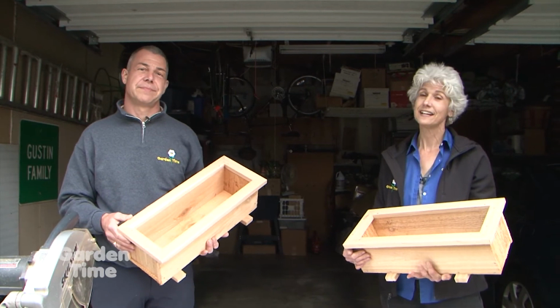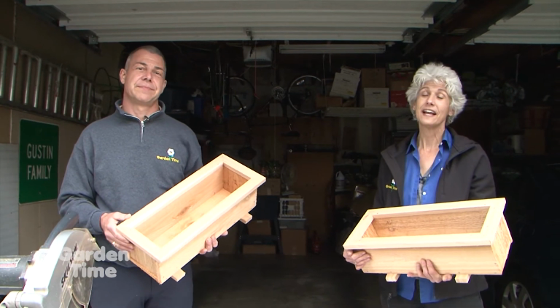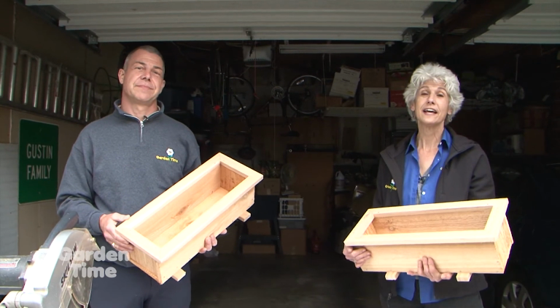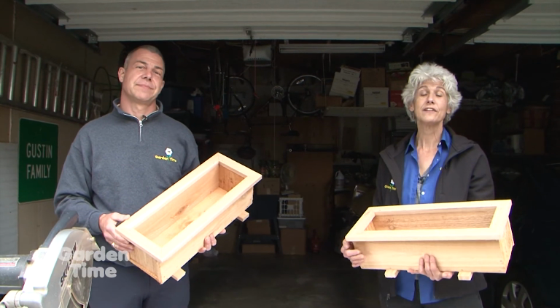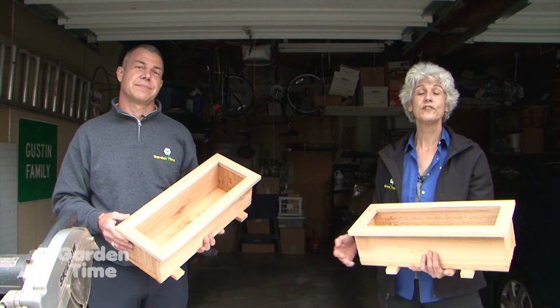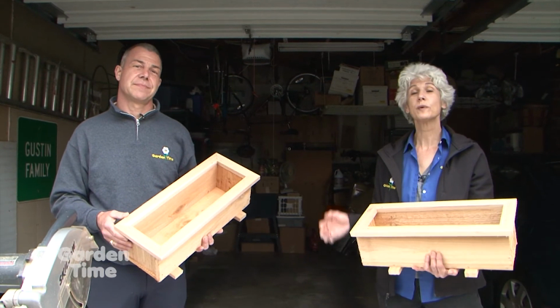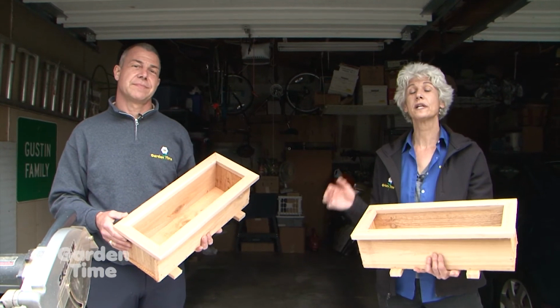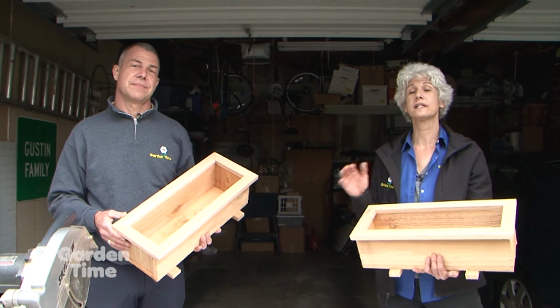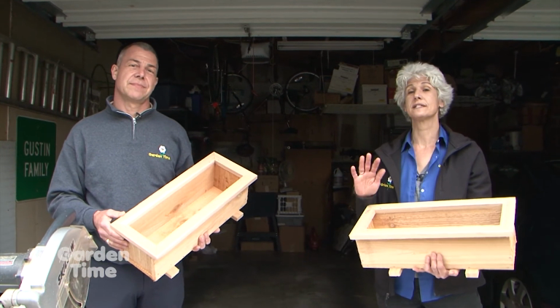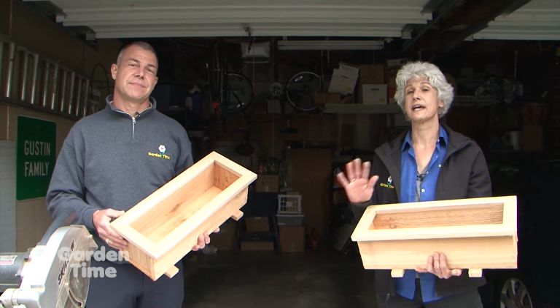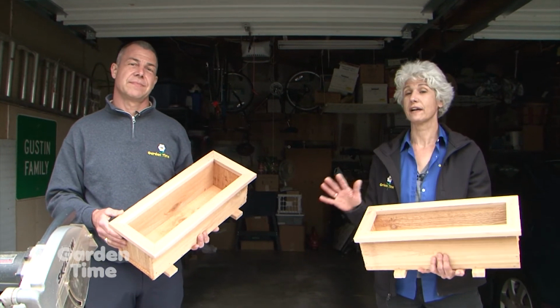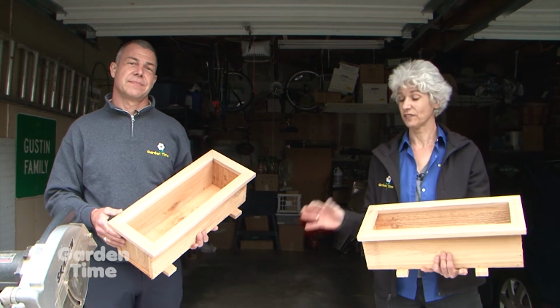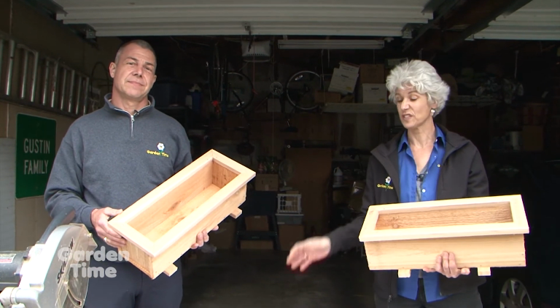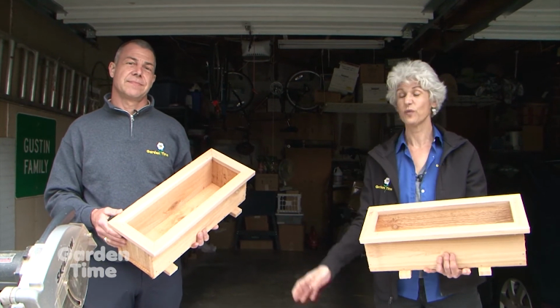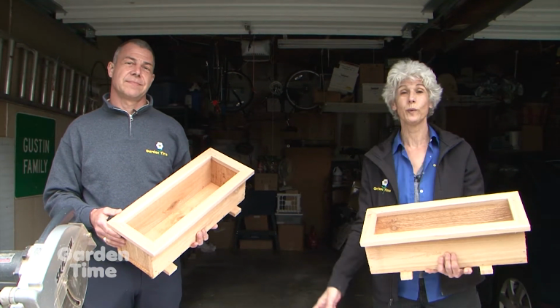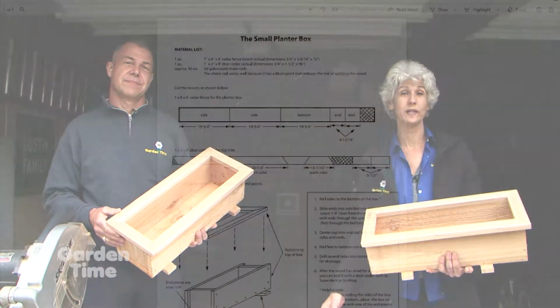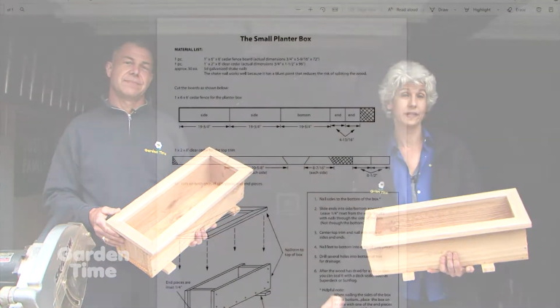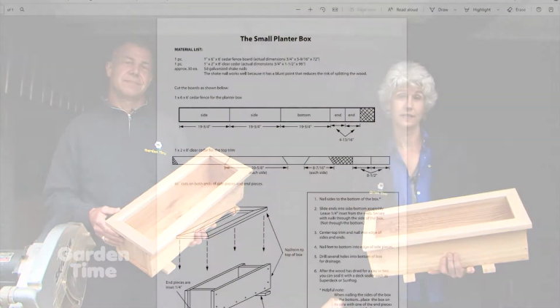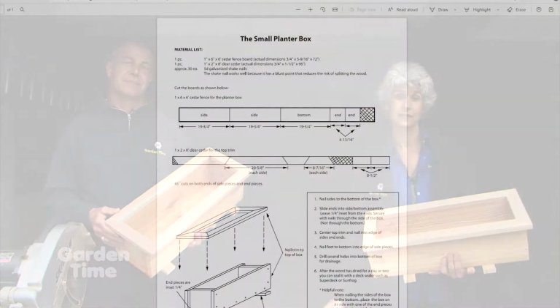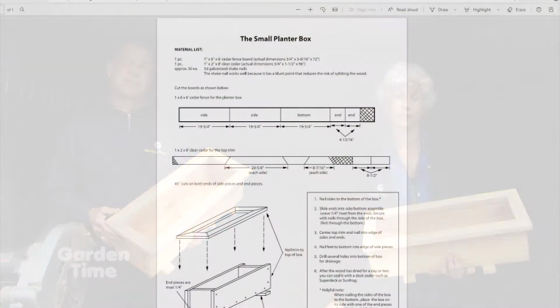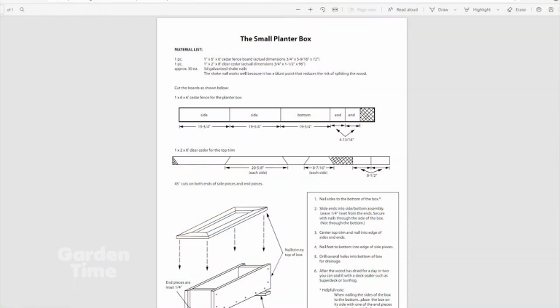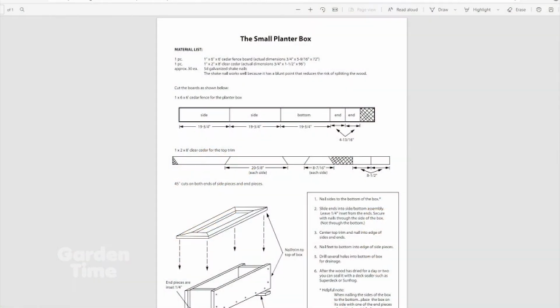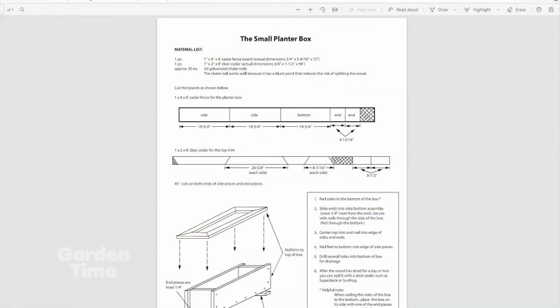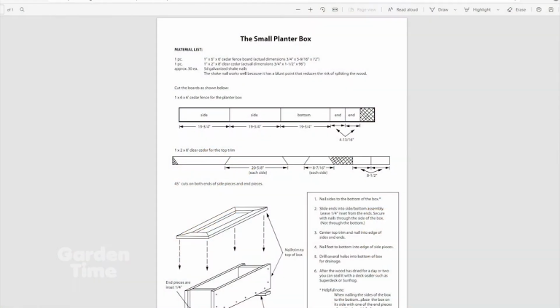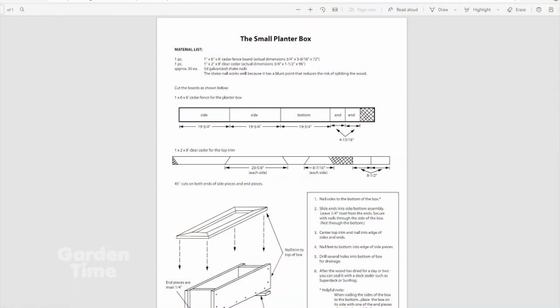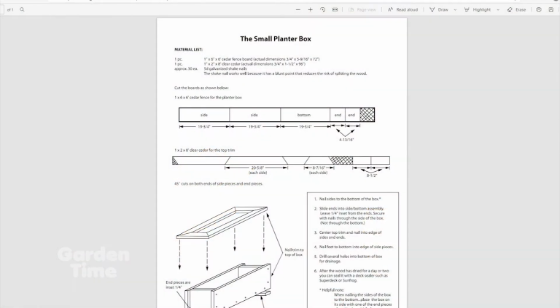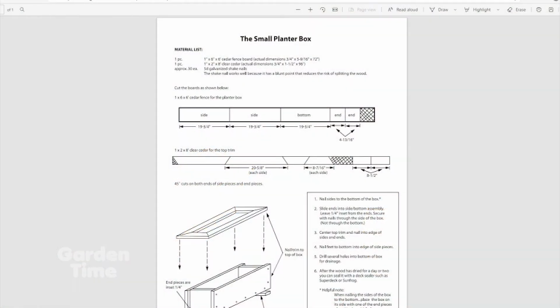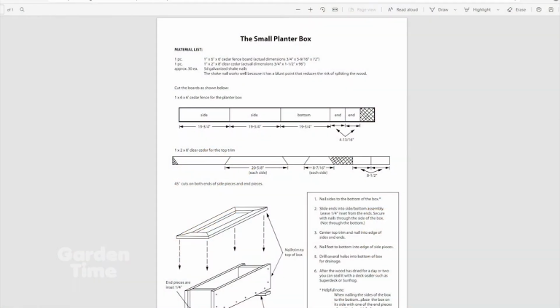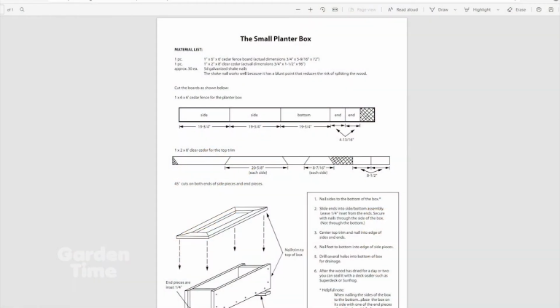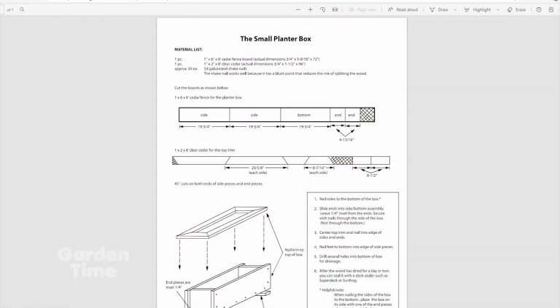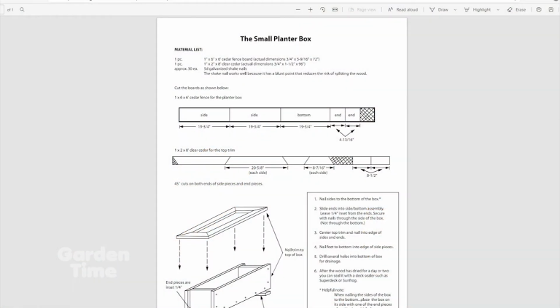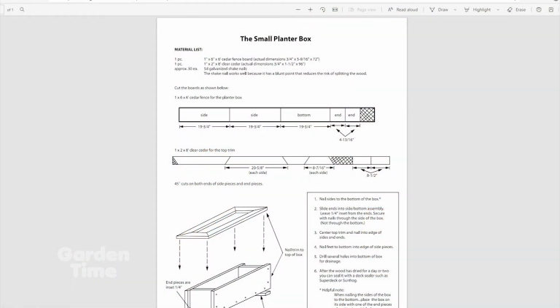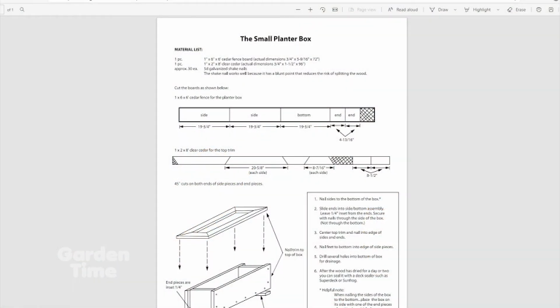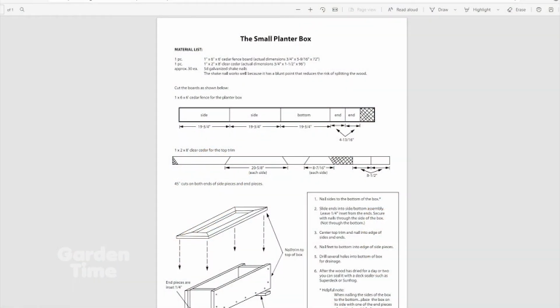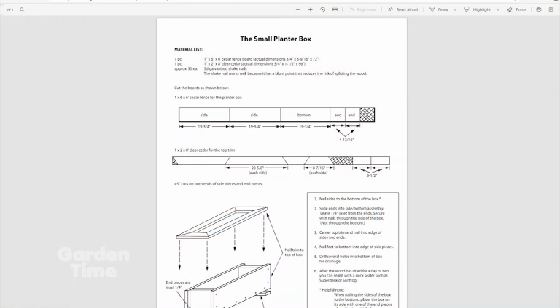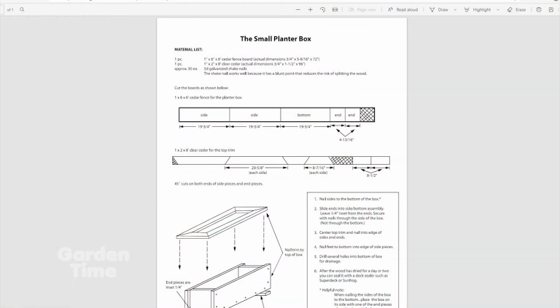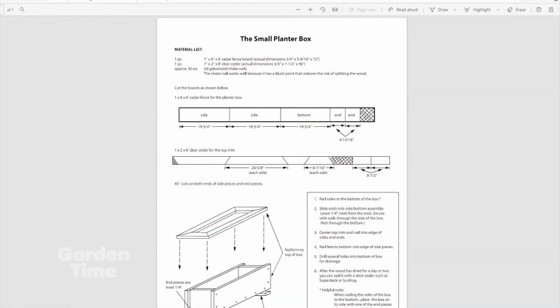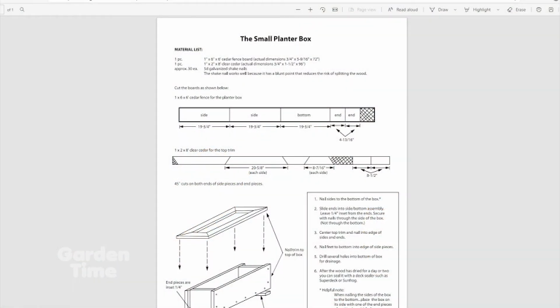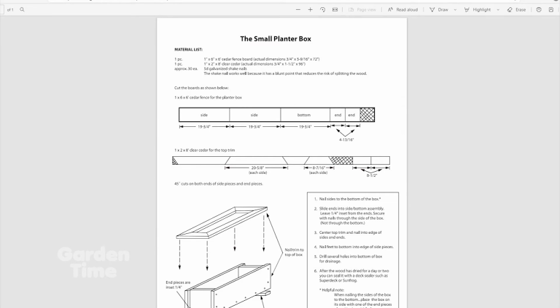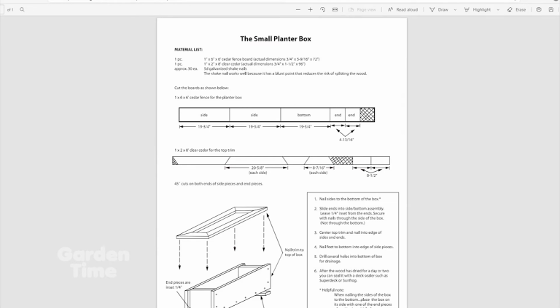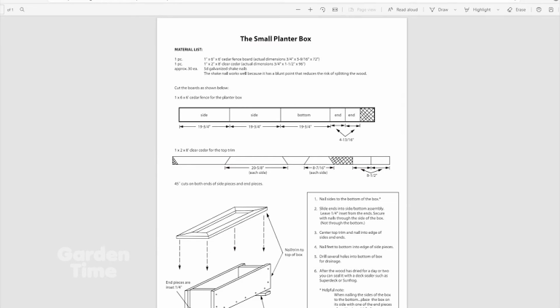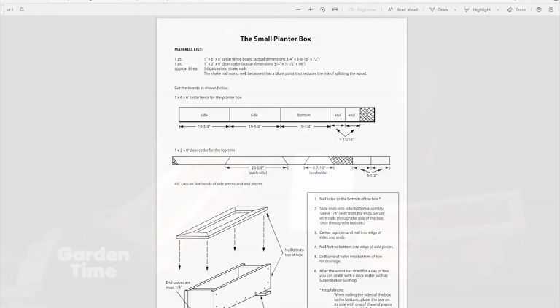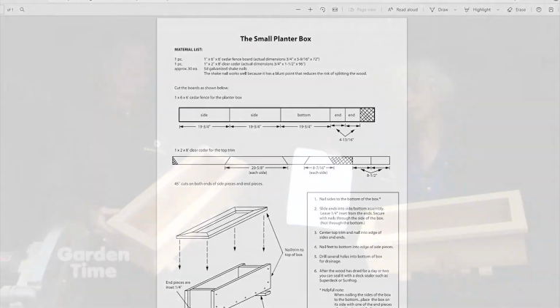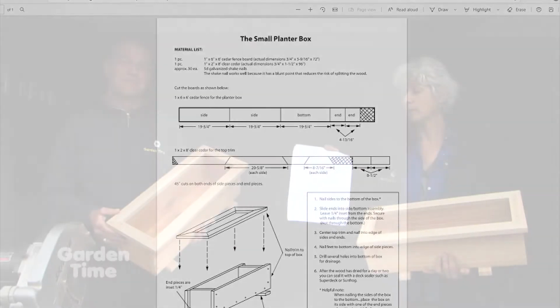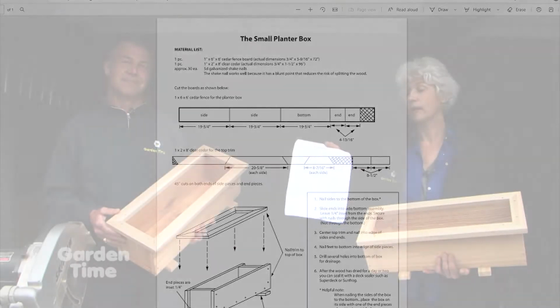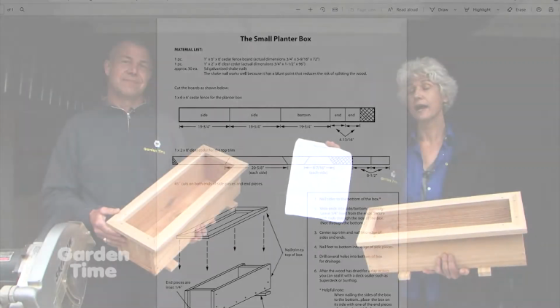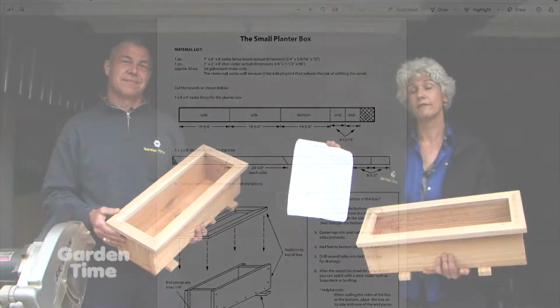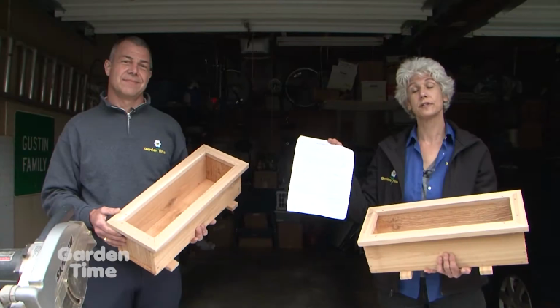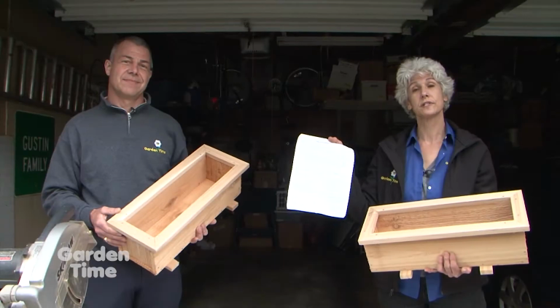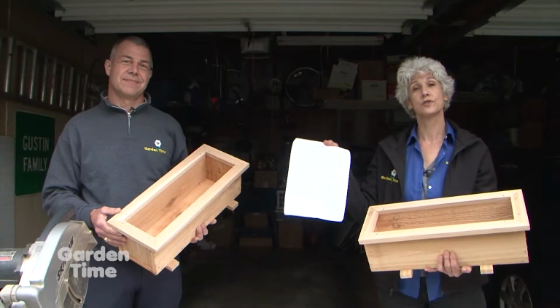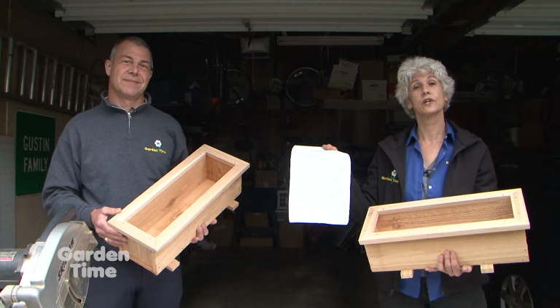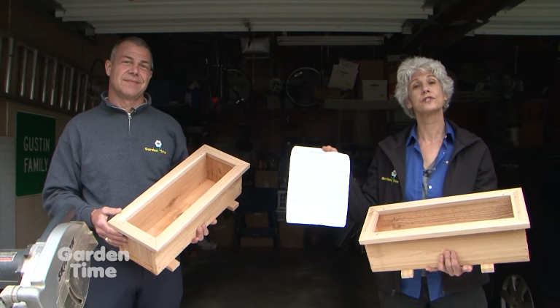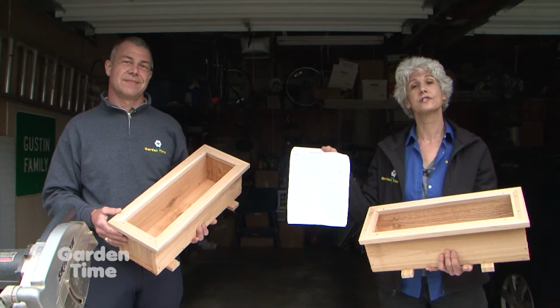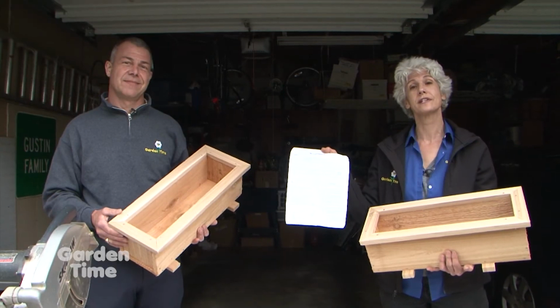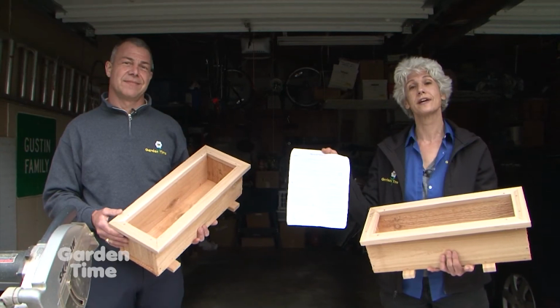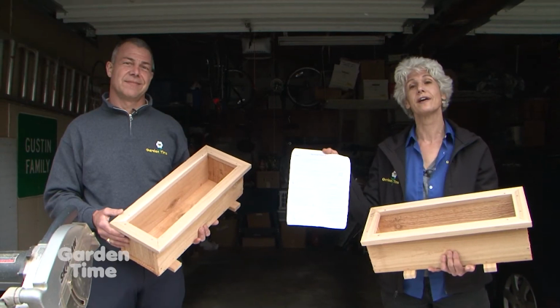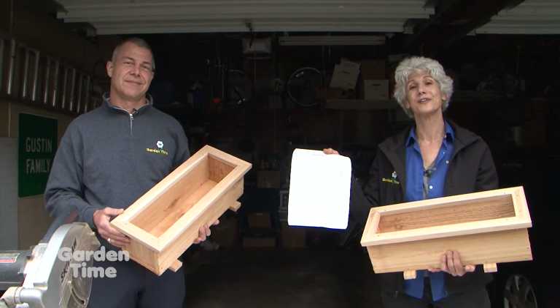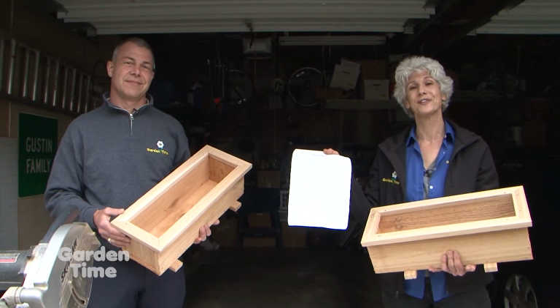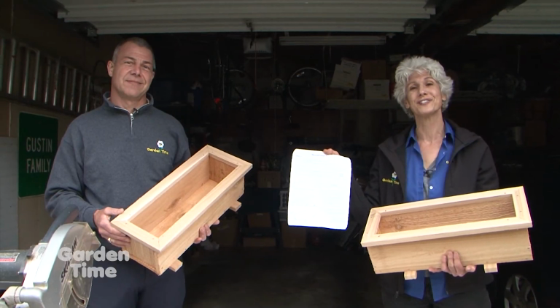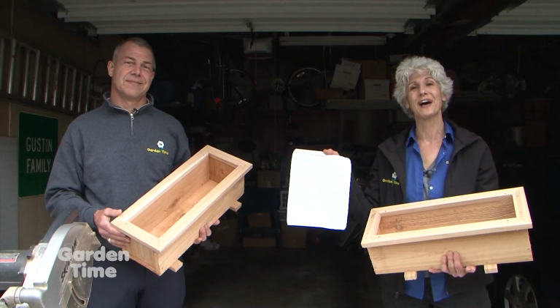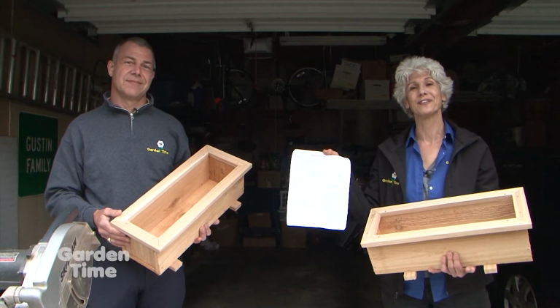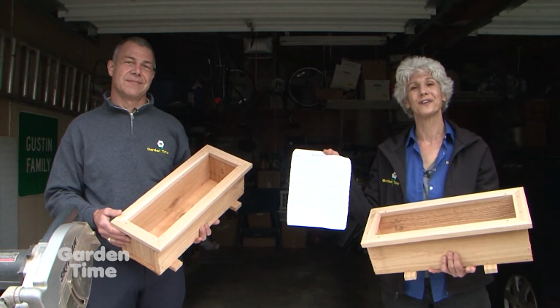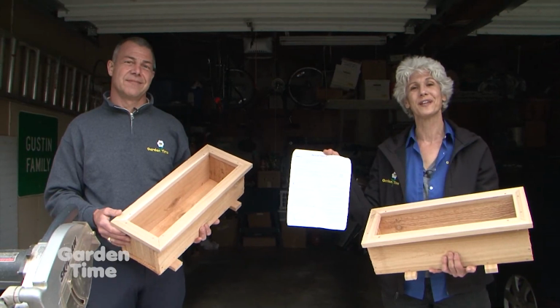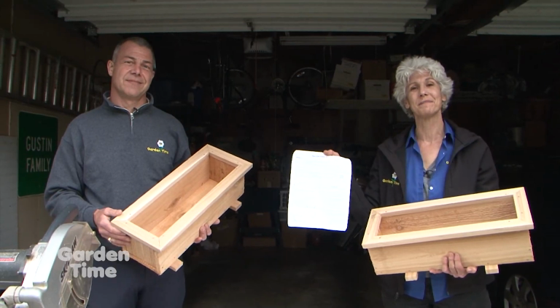If you would like to tackle this really easy project, you can go to the Garden Time website and we'll have the instructions there for you to download.